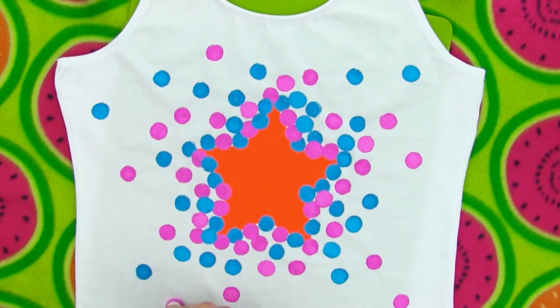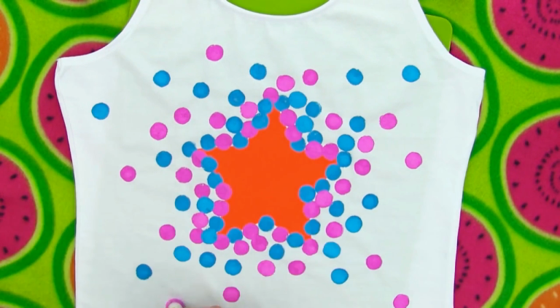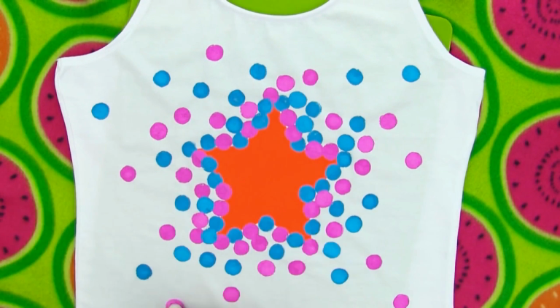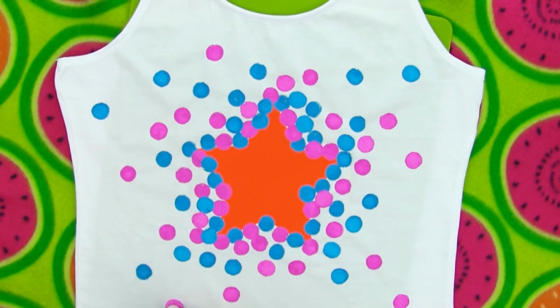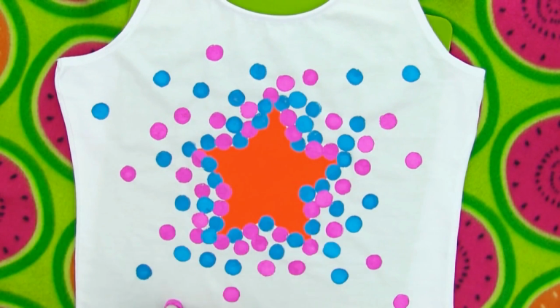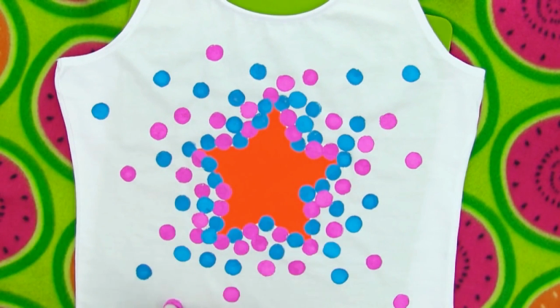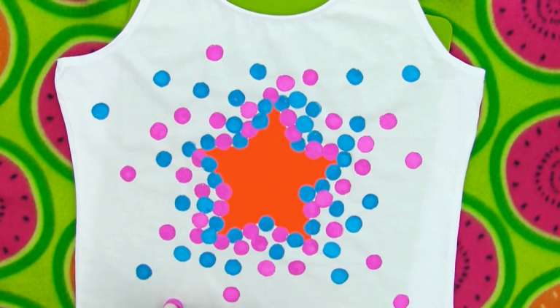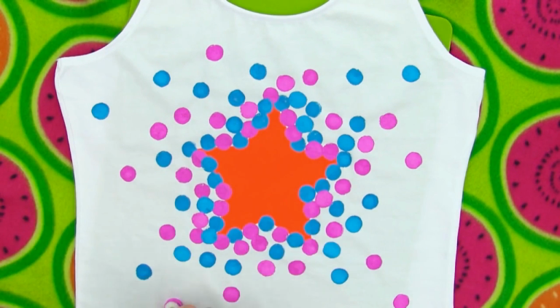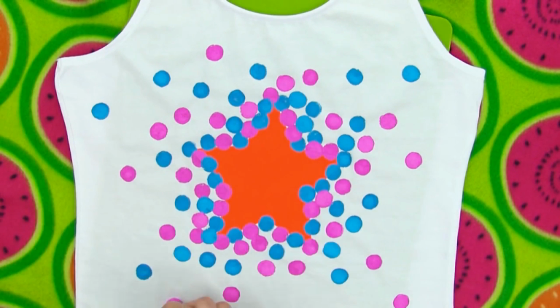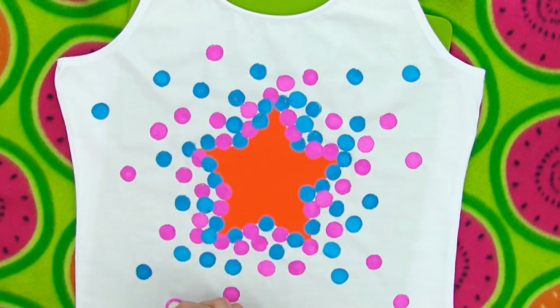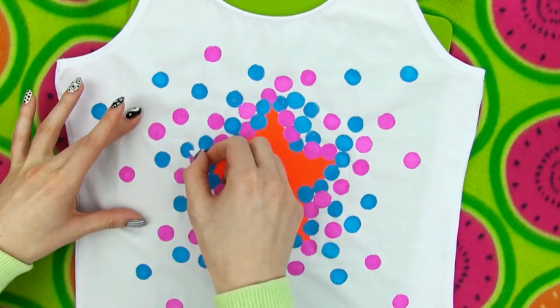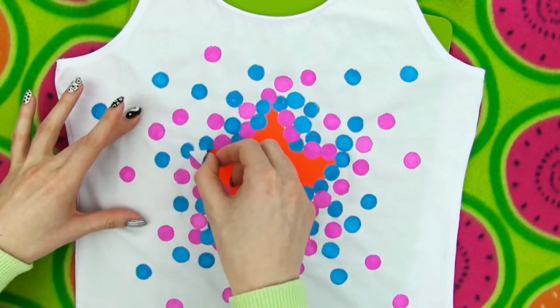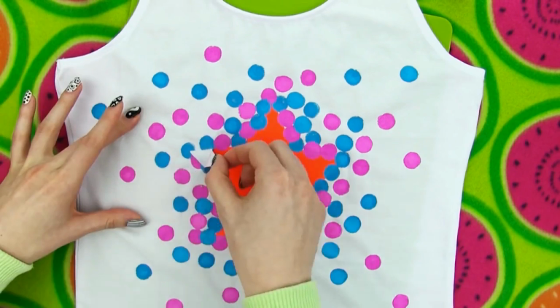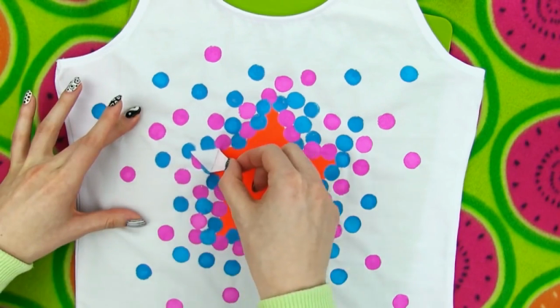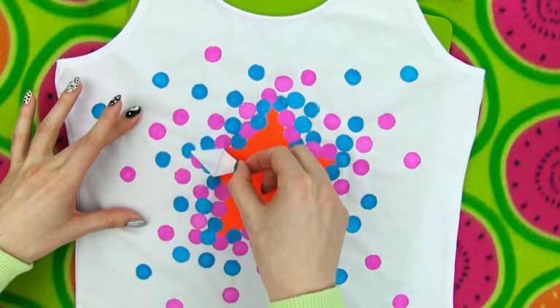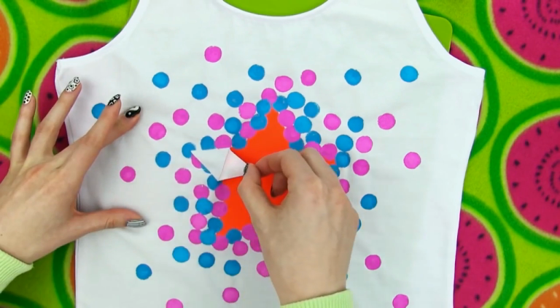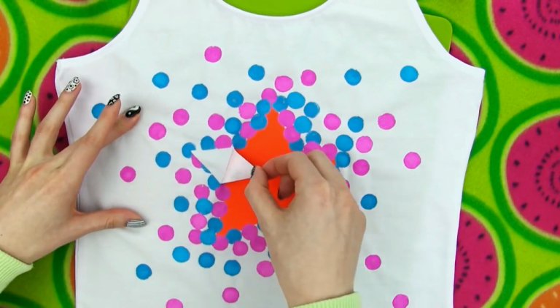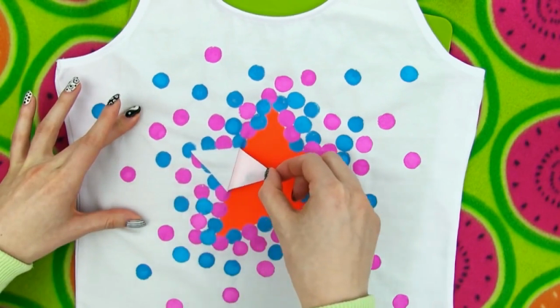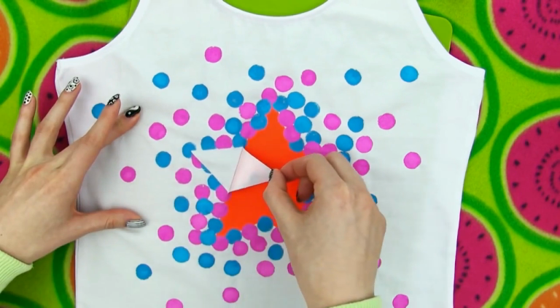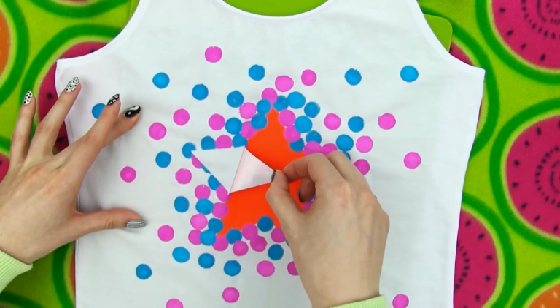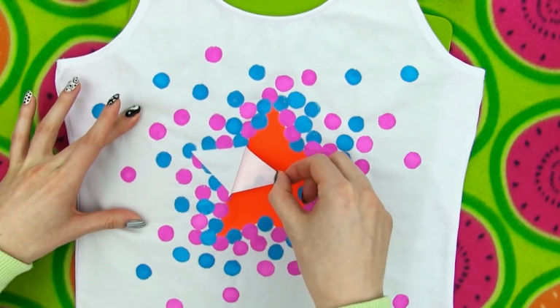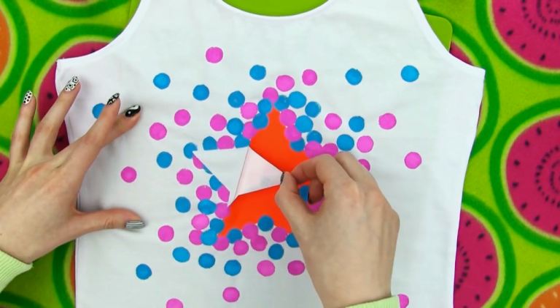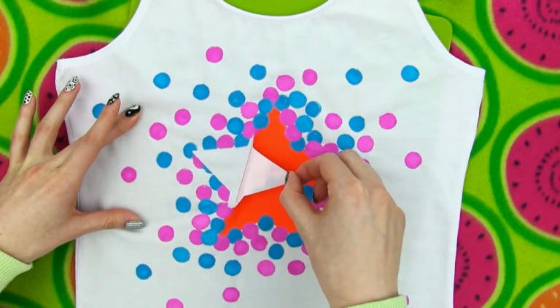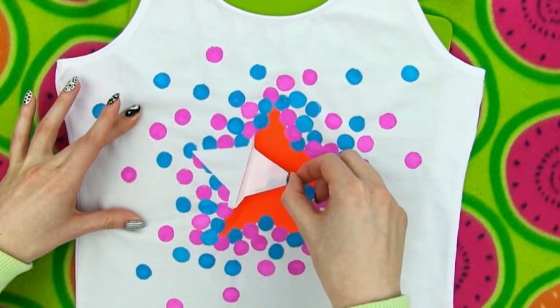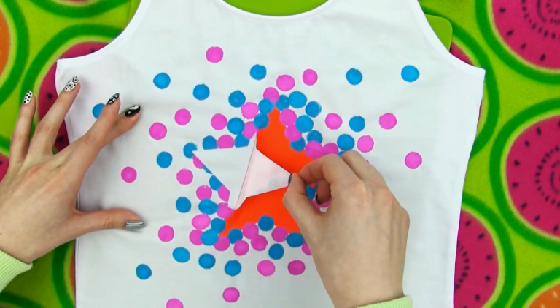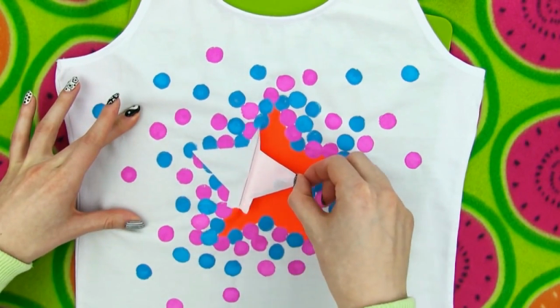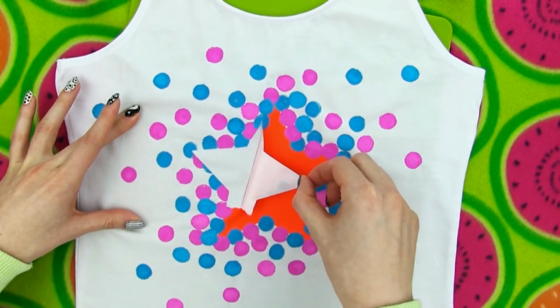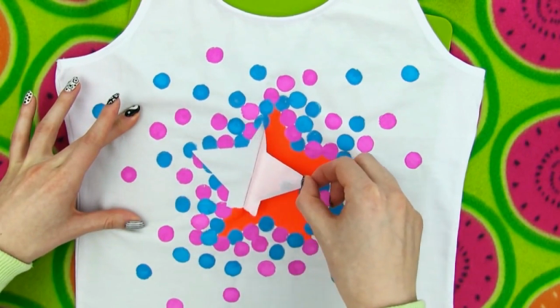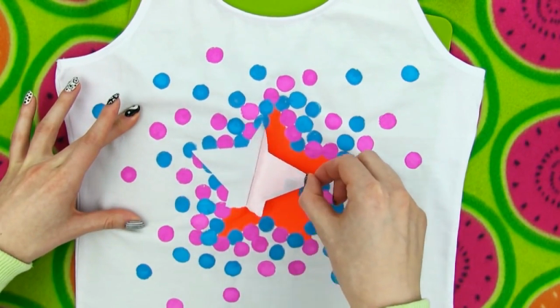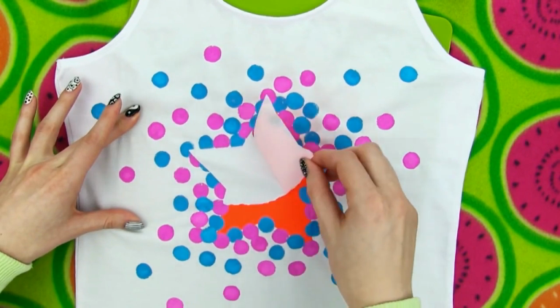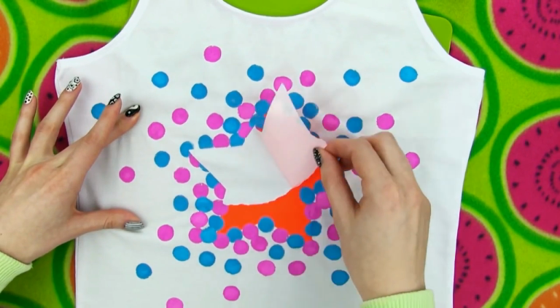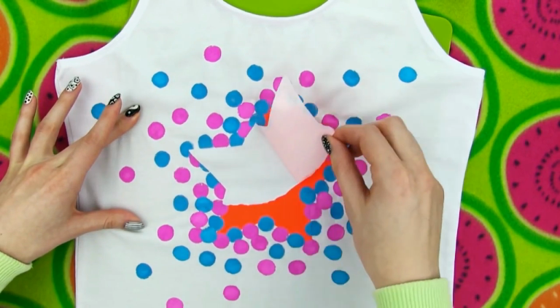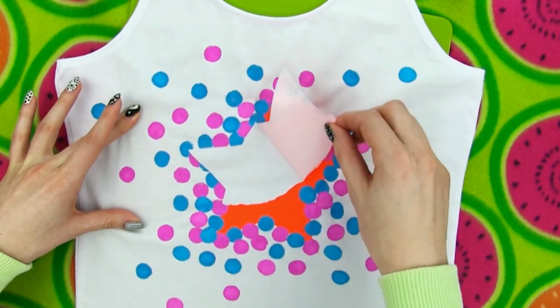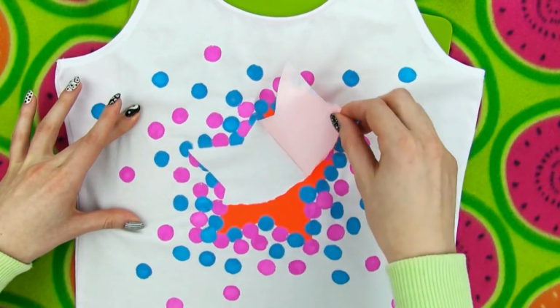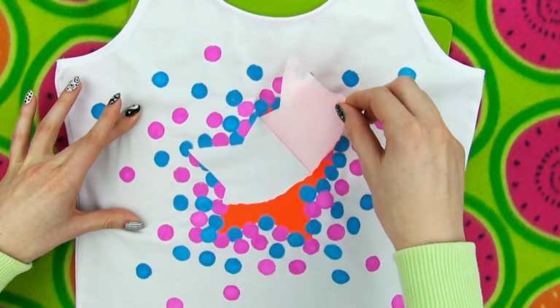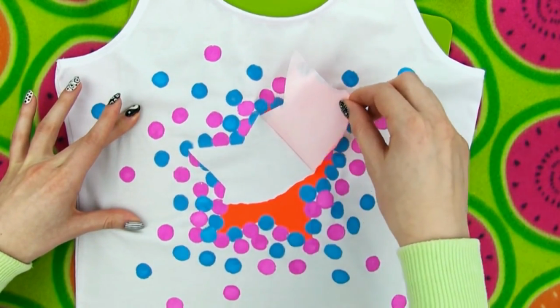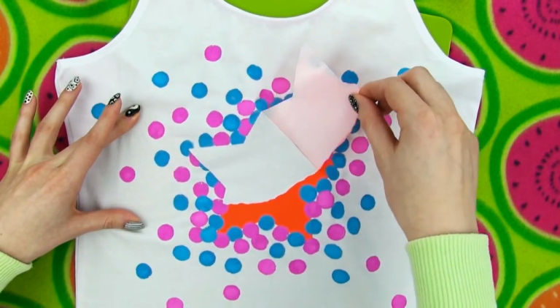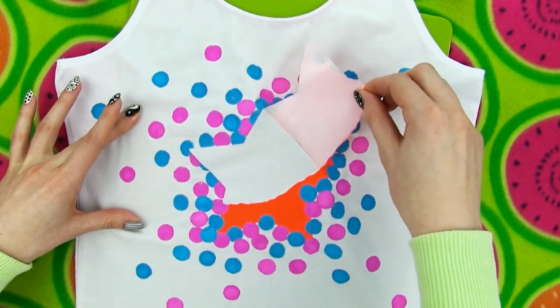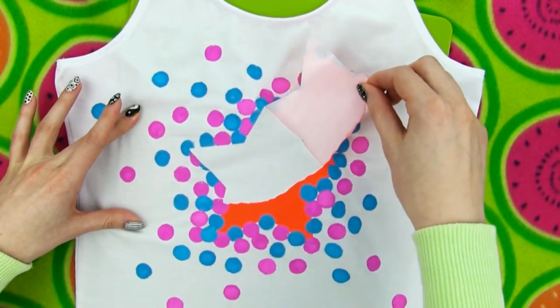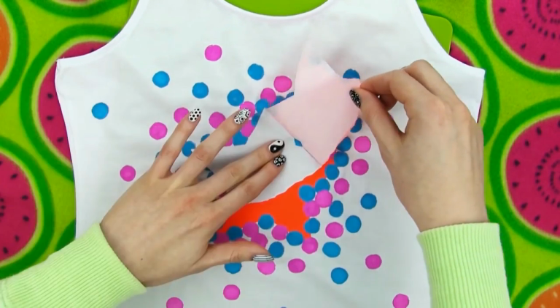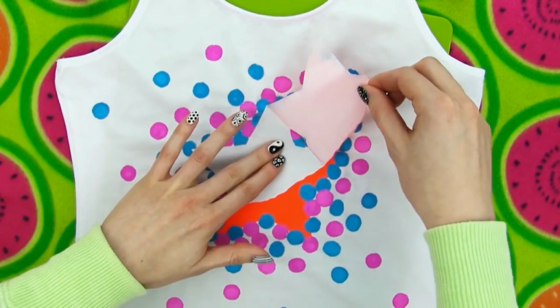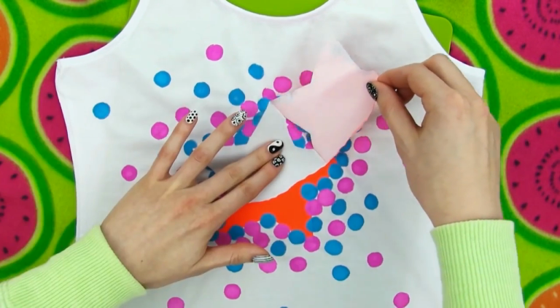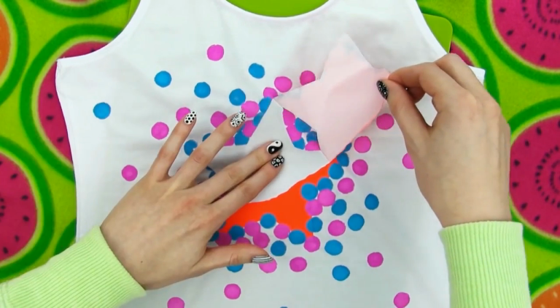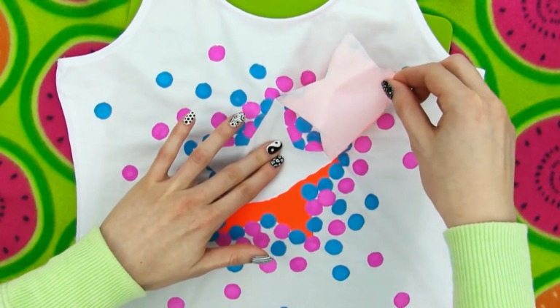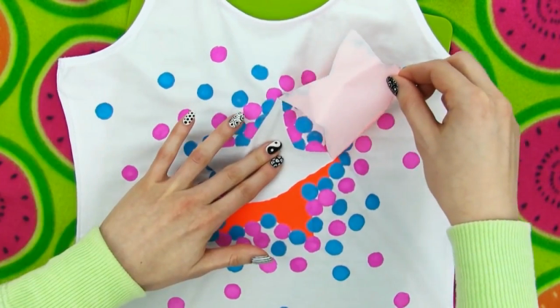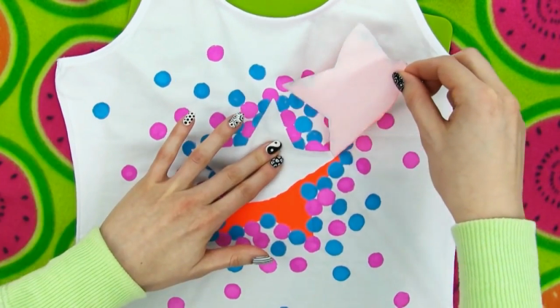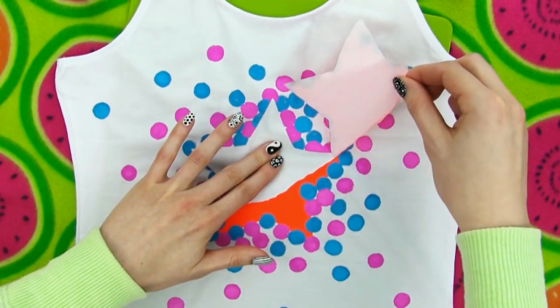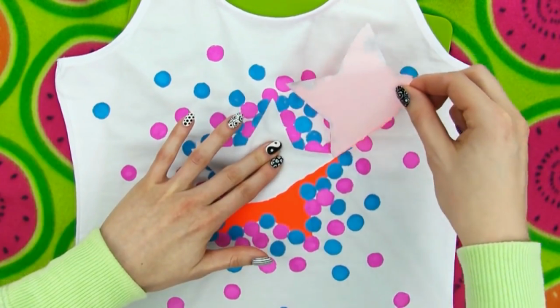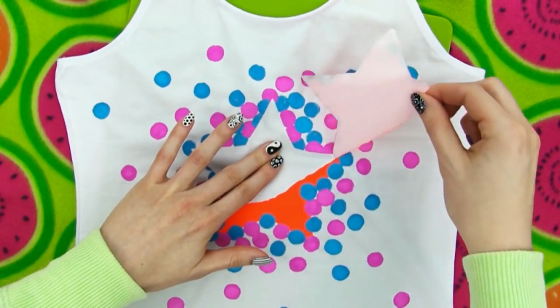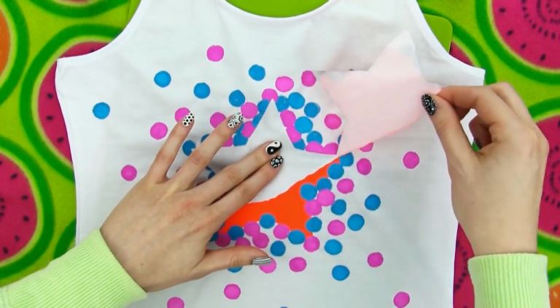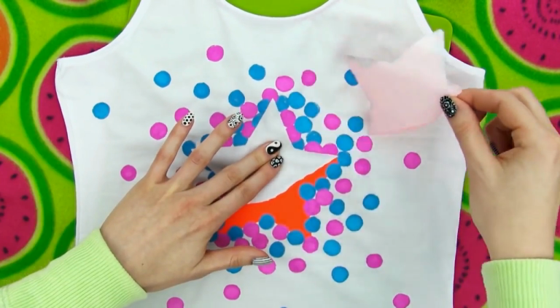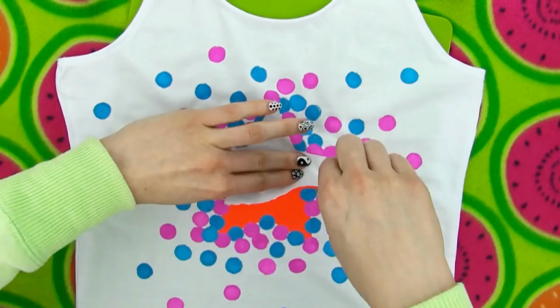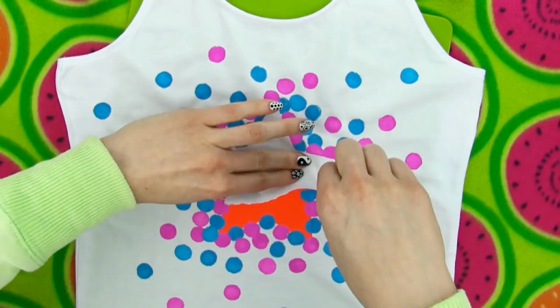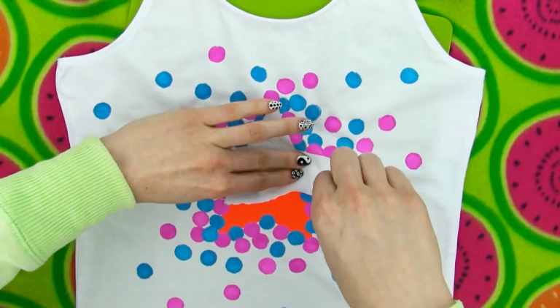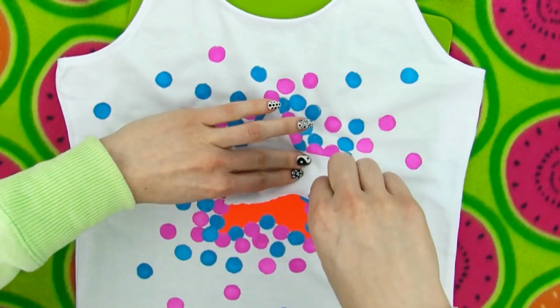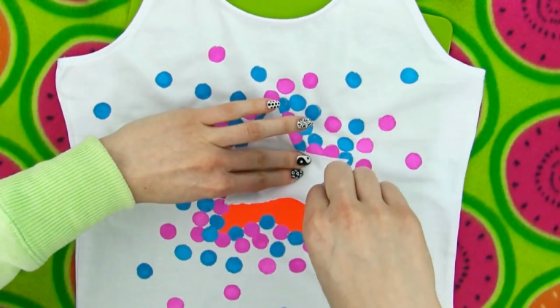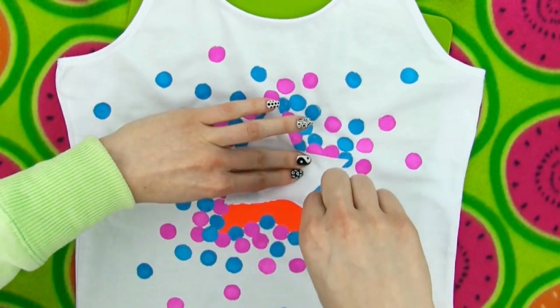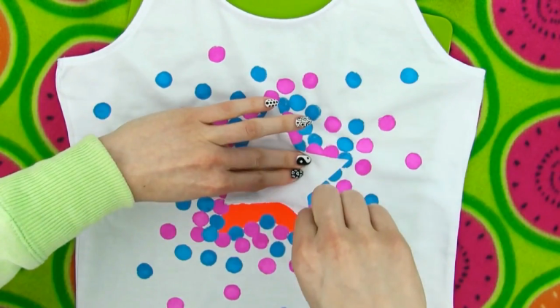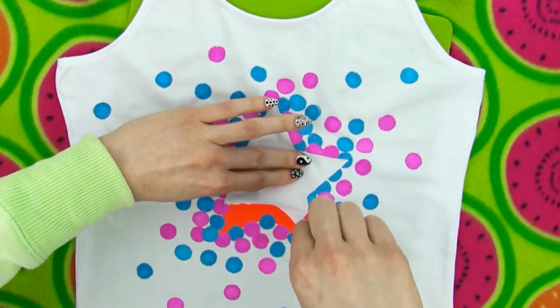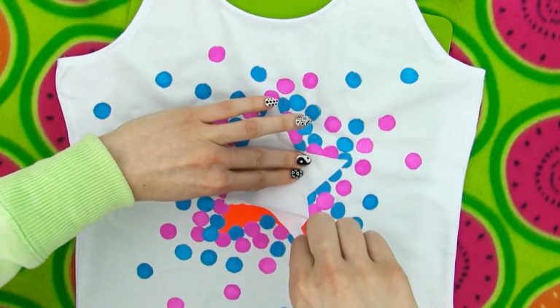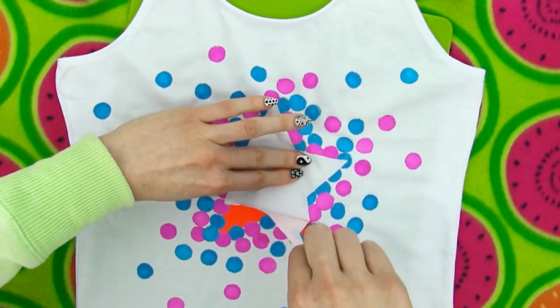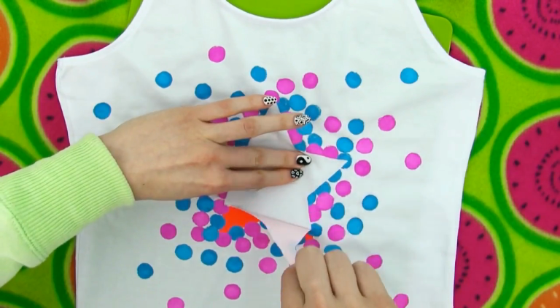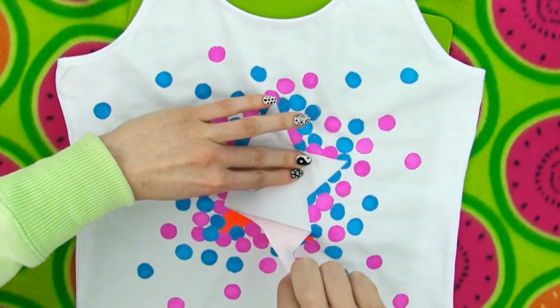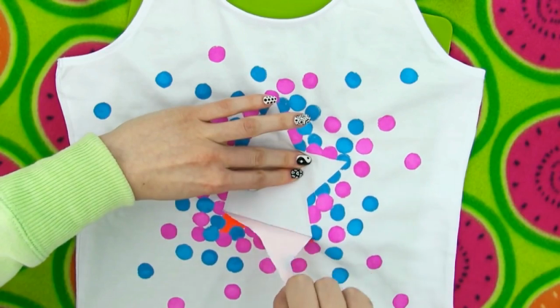Time to remove our star stencil and reveal our cool design. I can tell that it will look absolutely amazing!